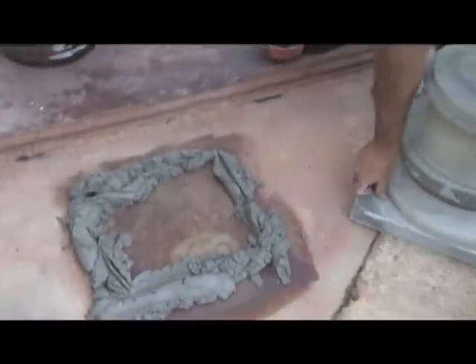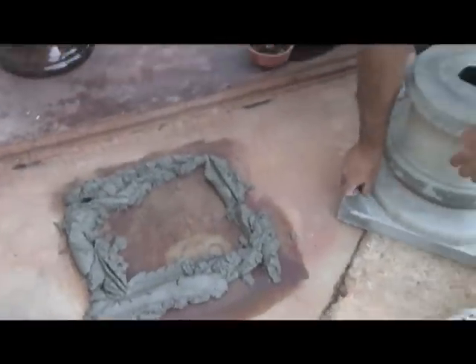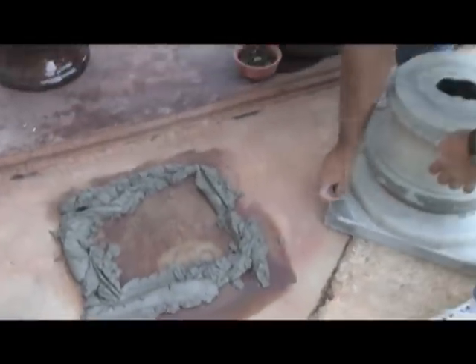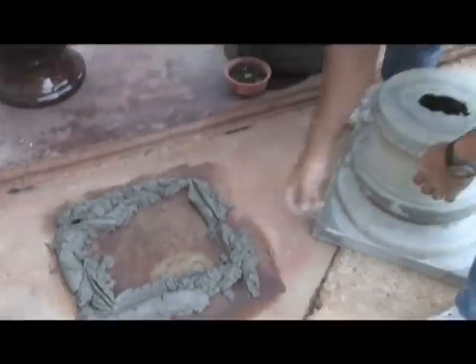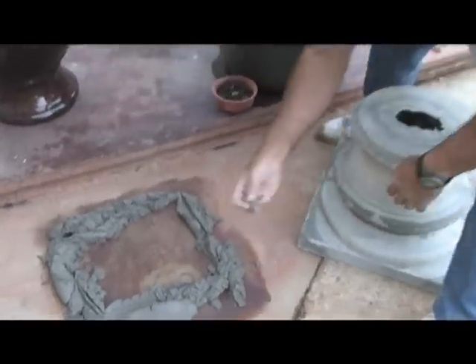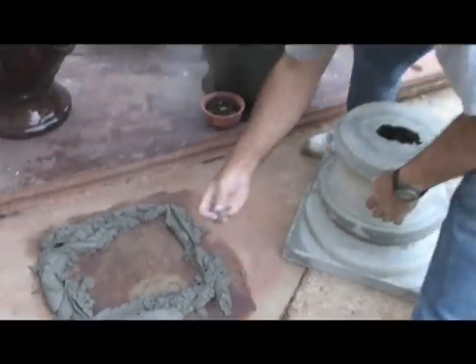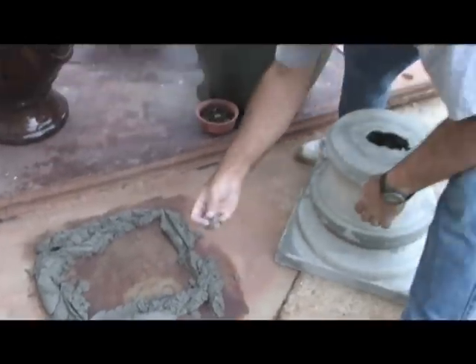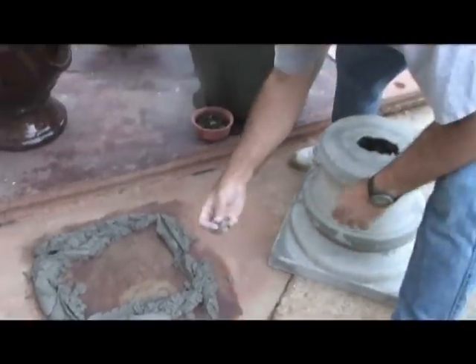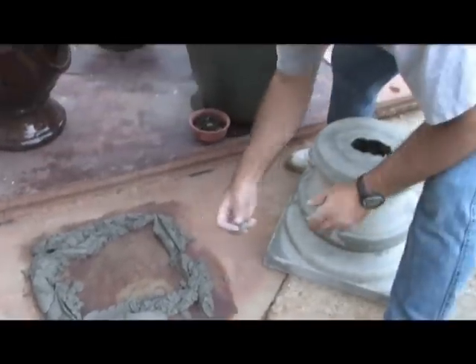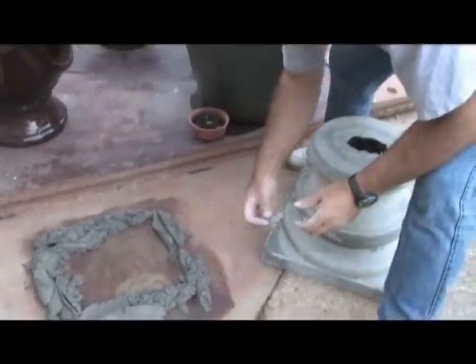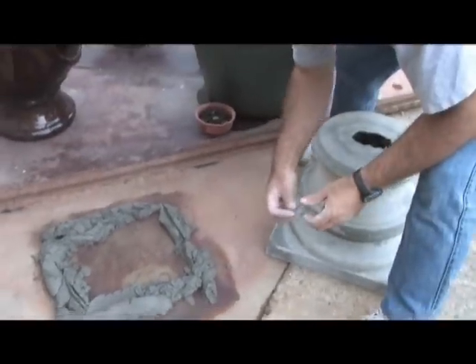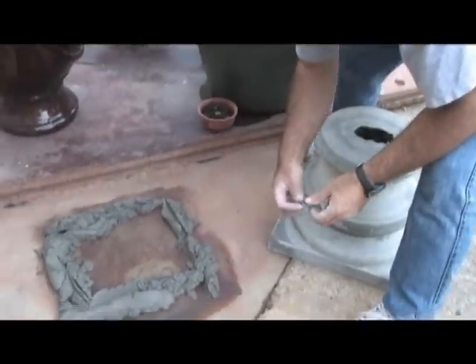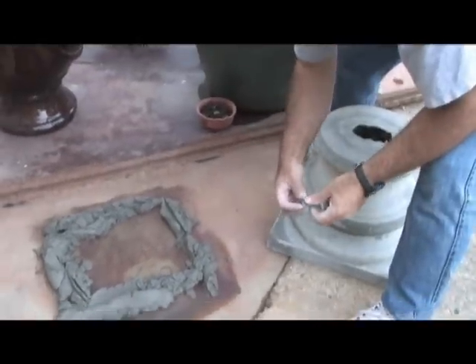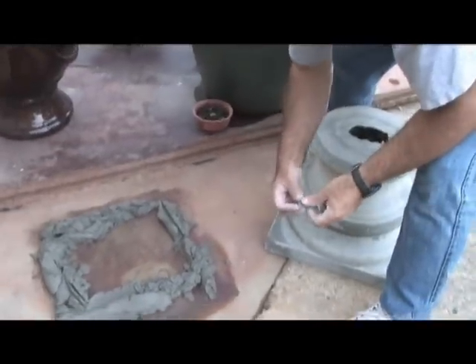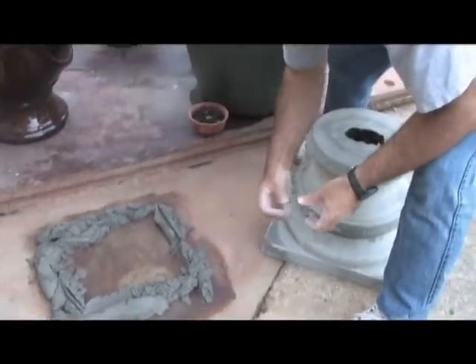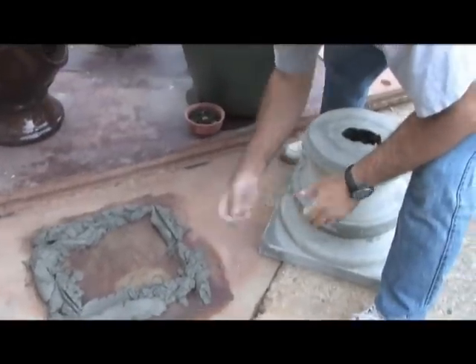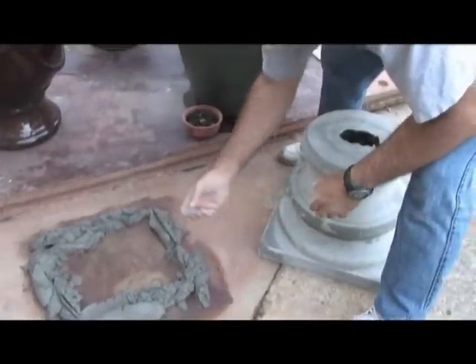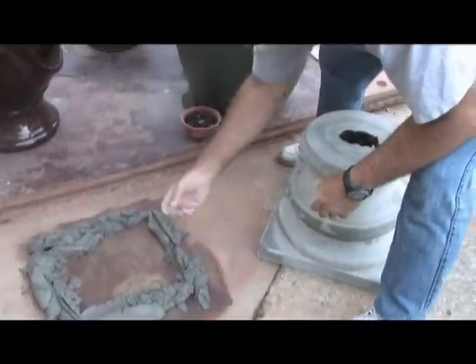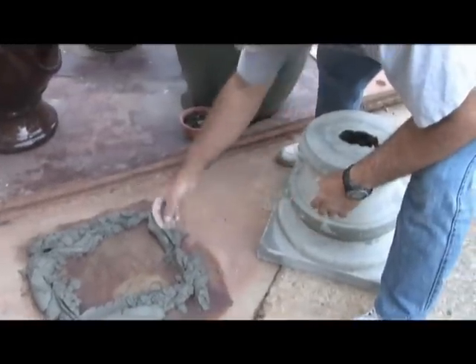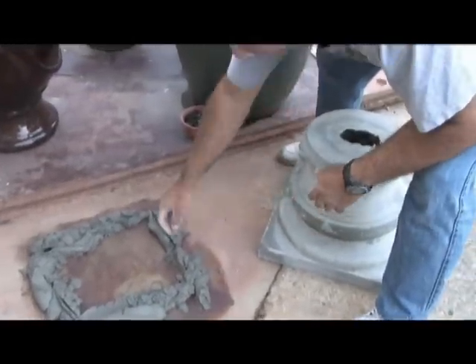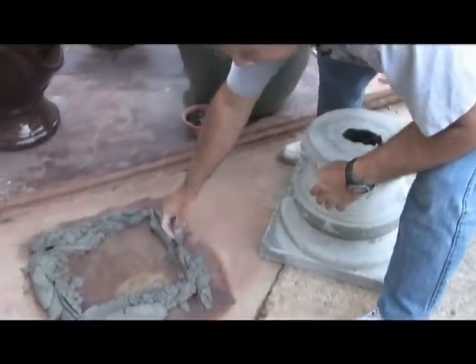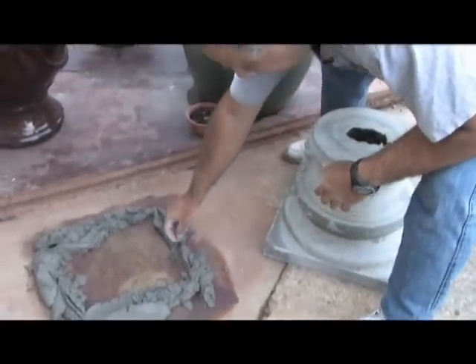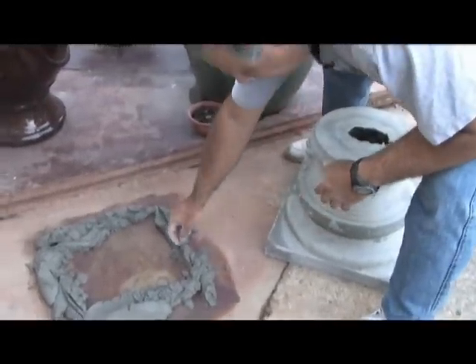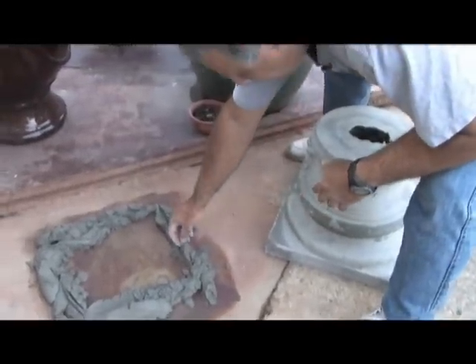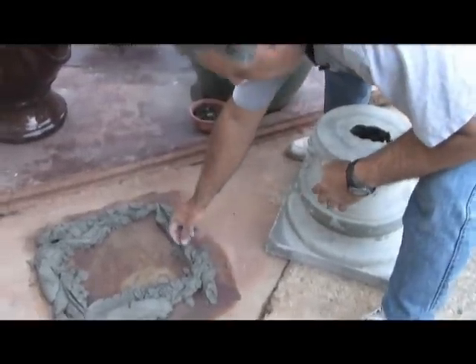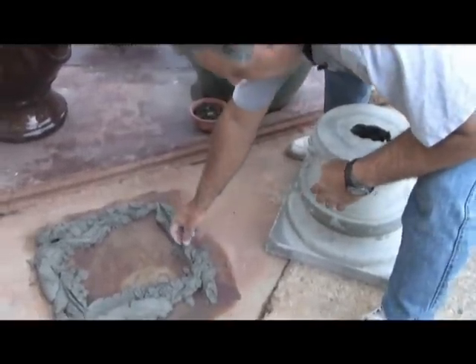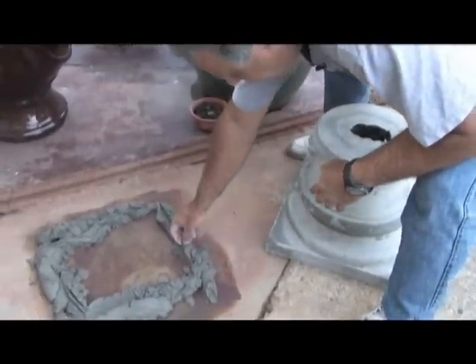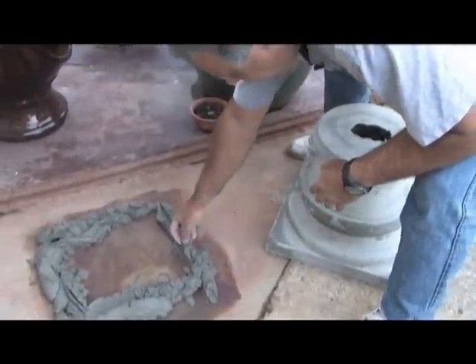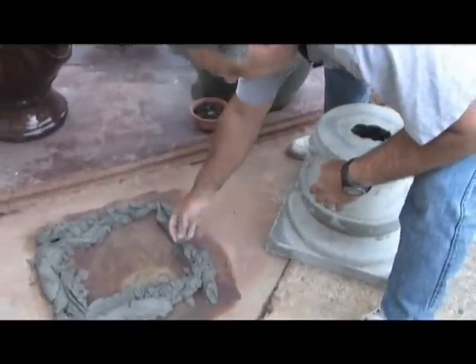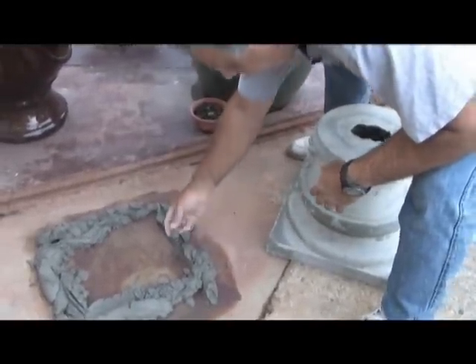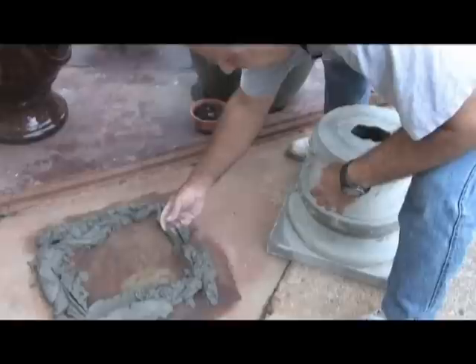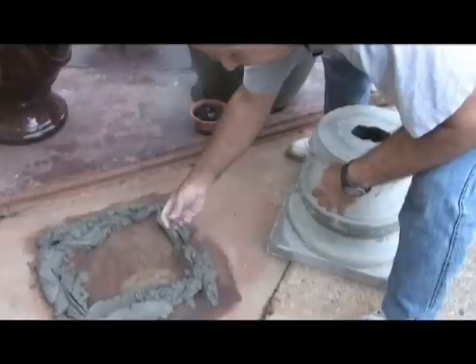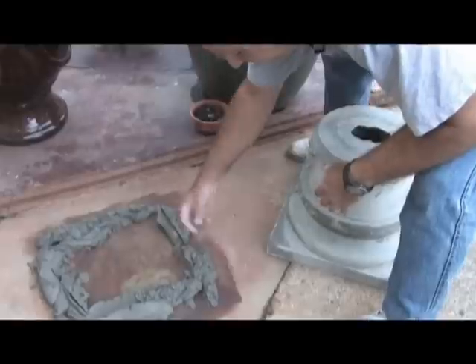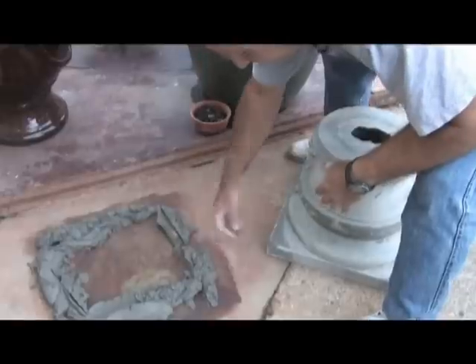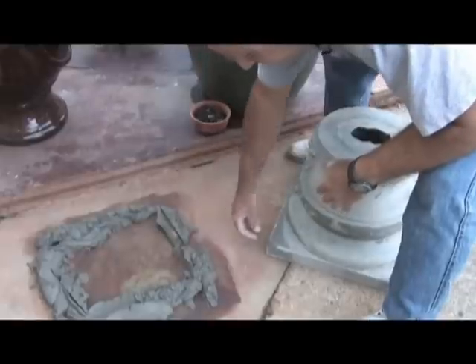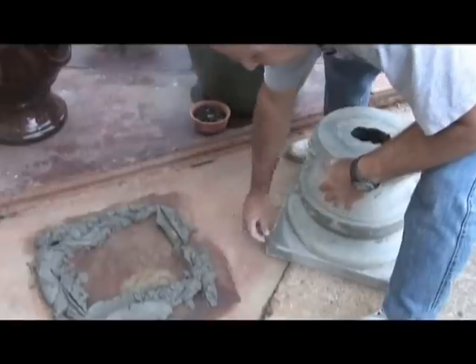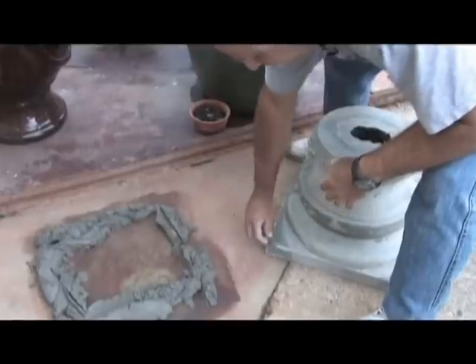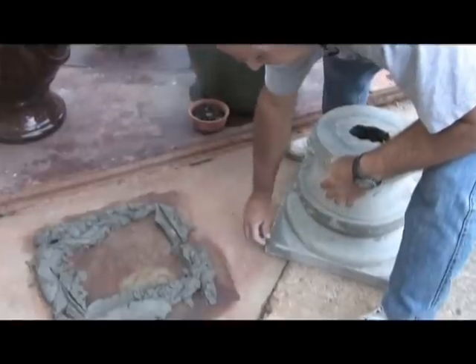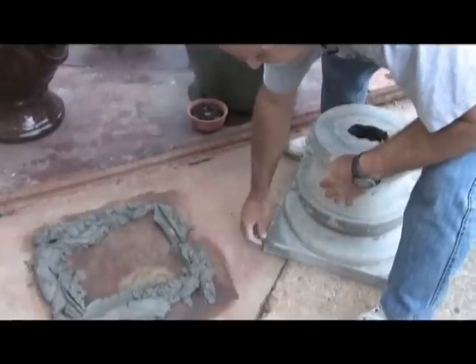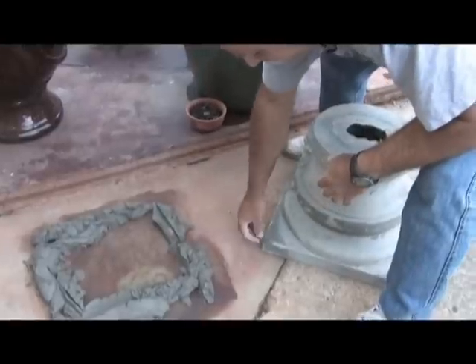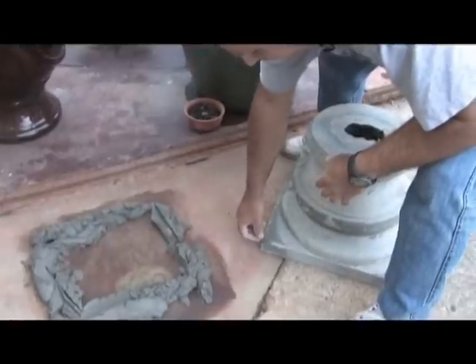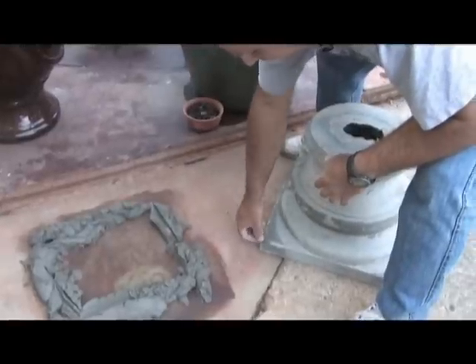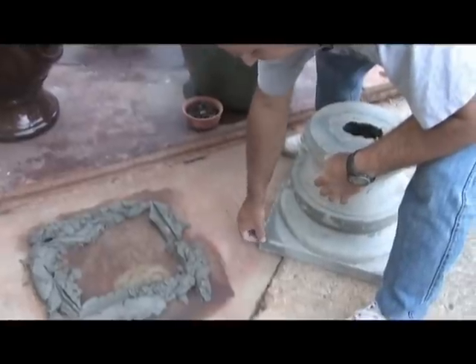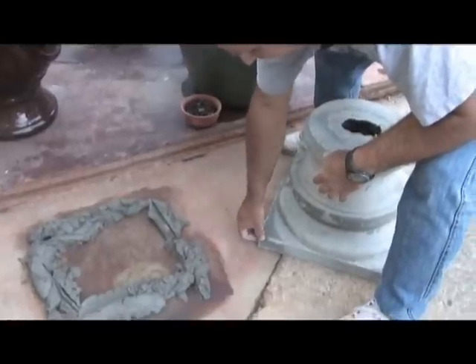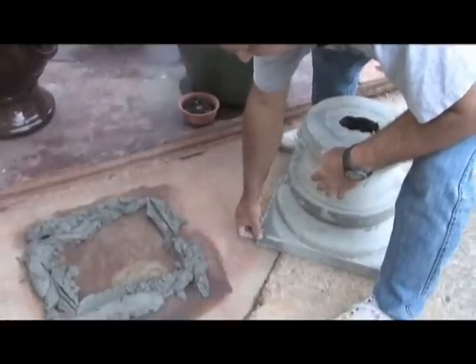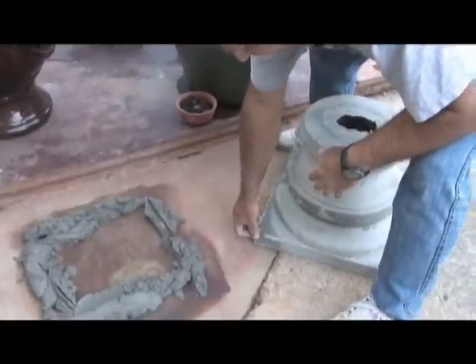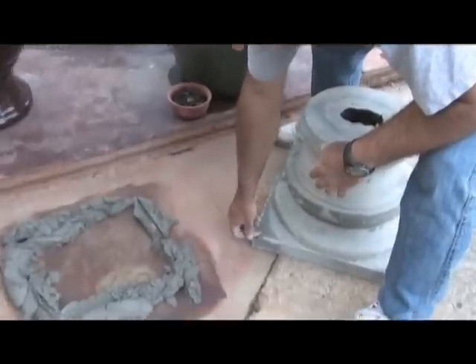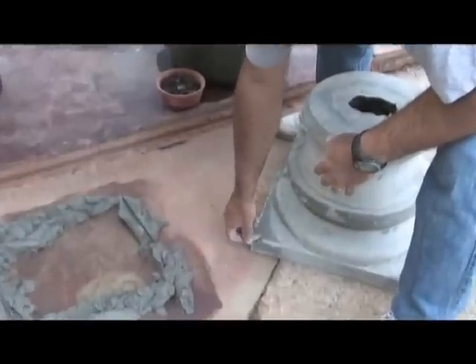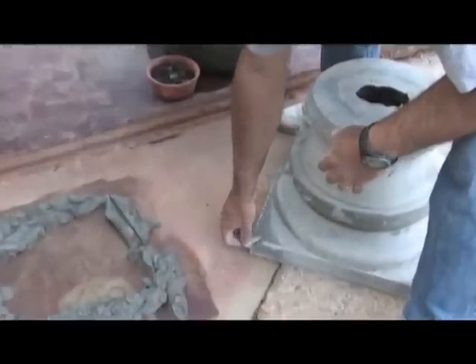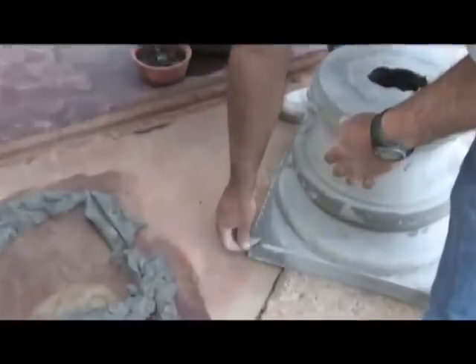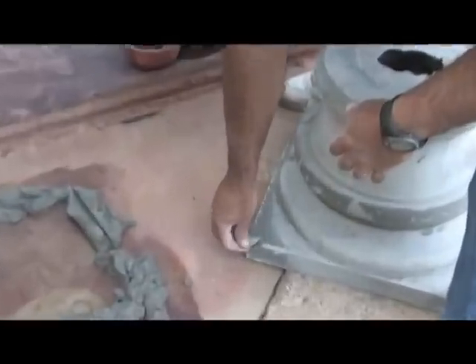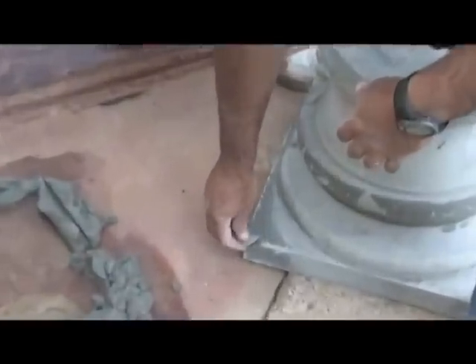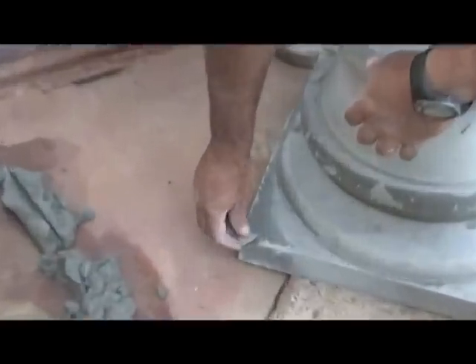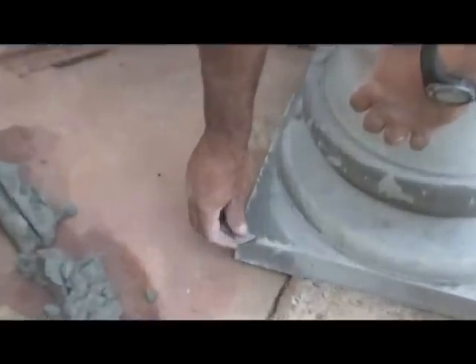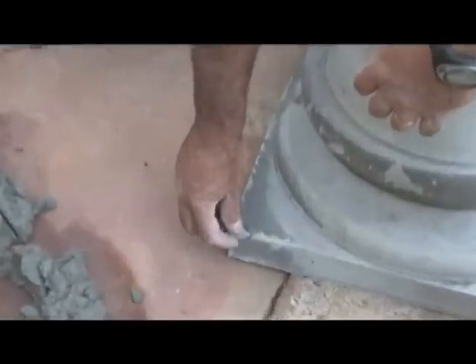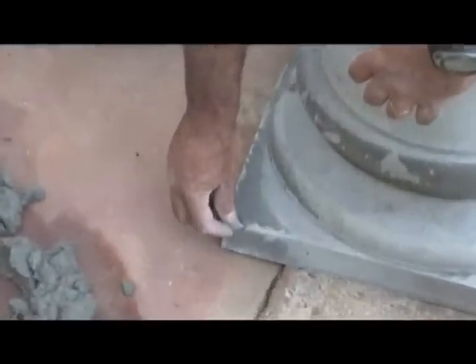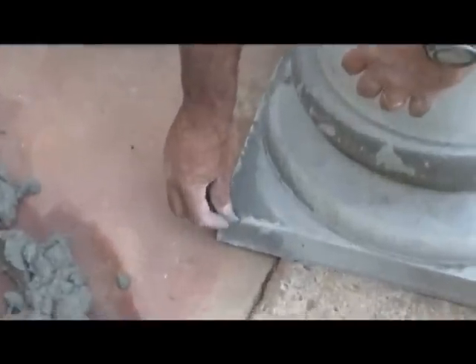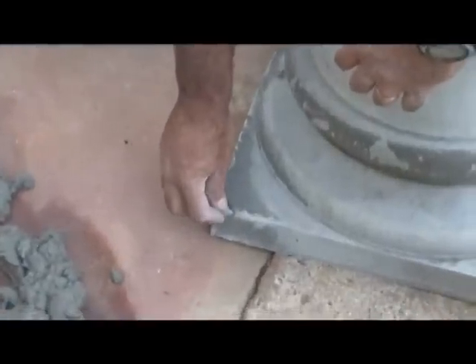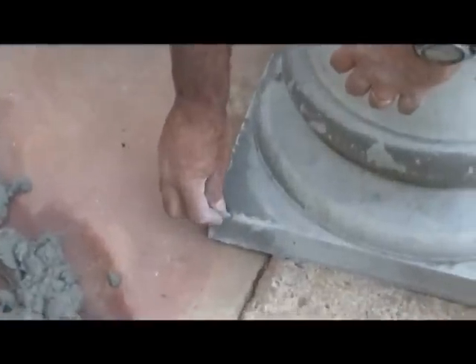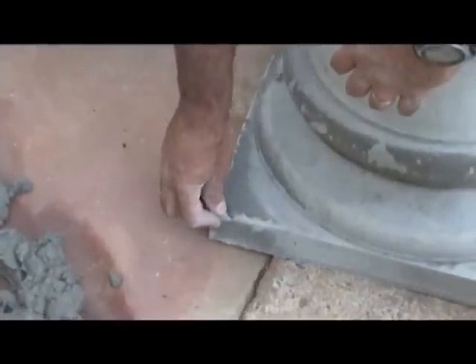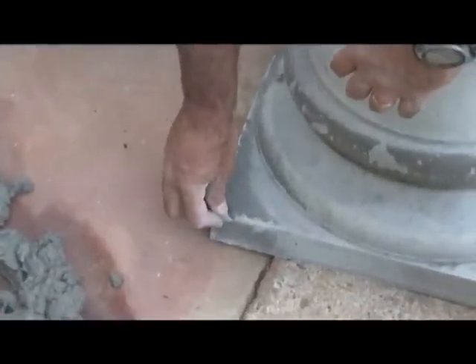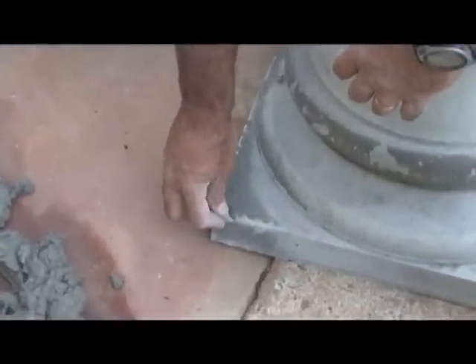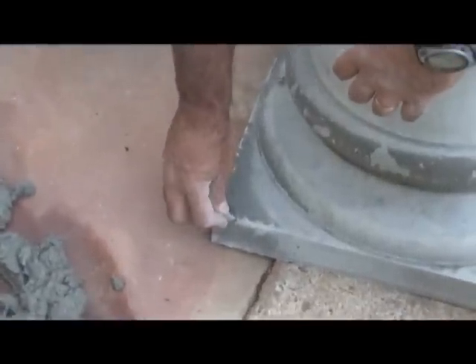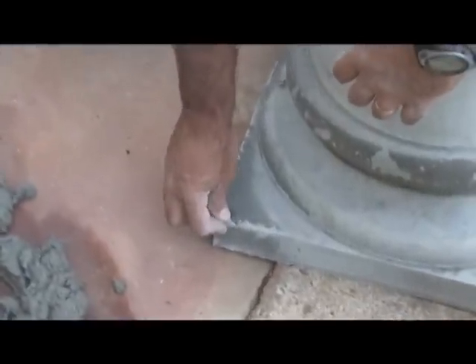I chipped it while I was unmolding it. I could easily take a little bit of mortar and fix it now or later.